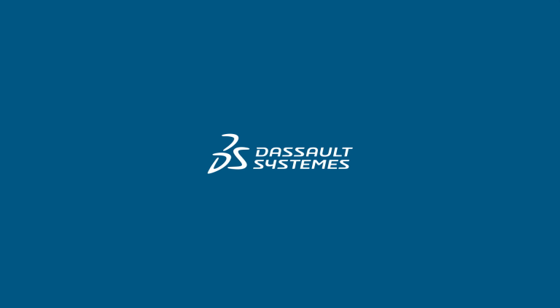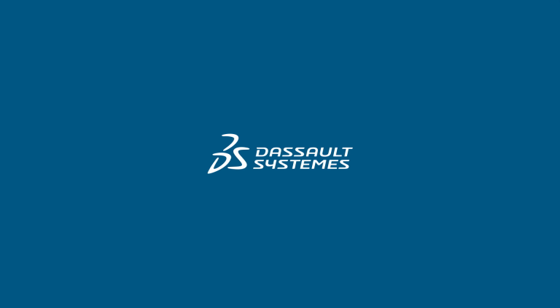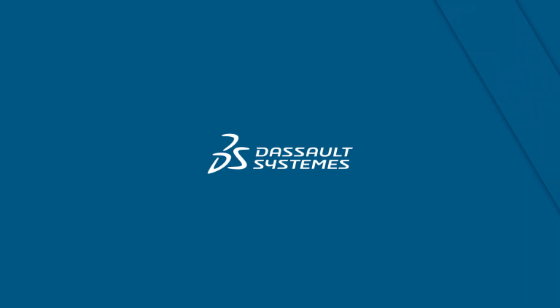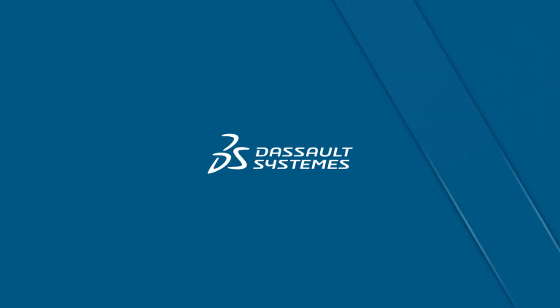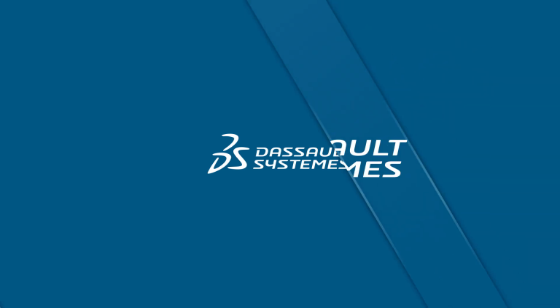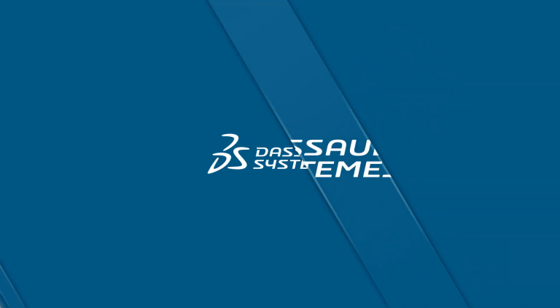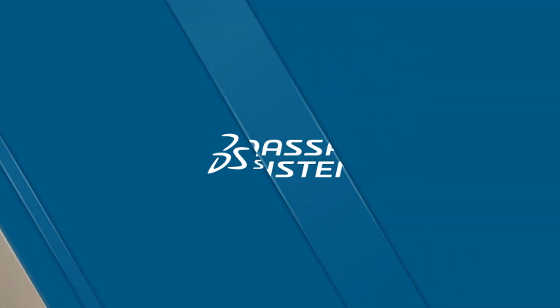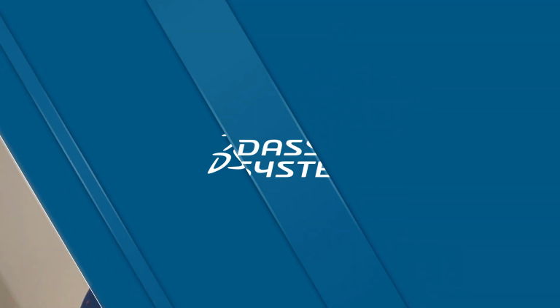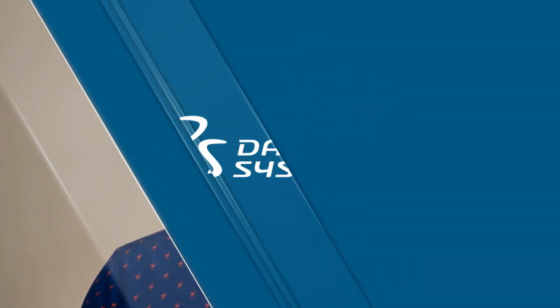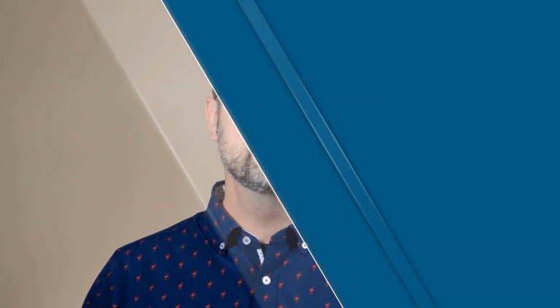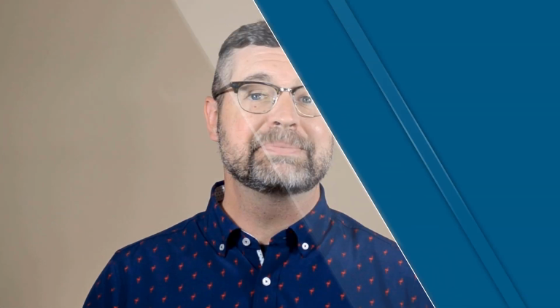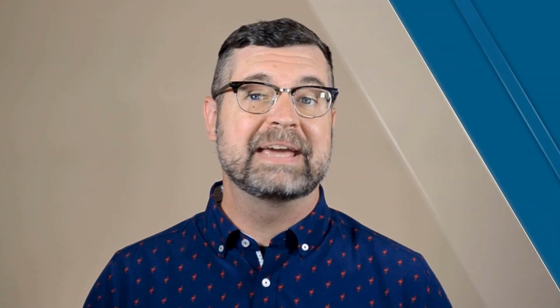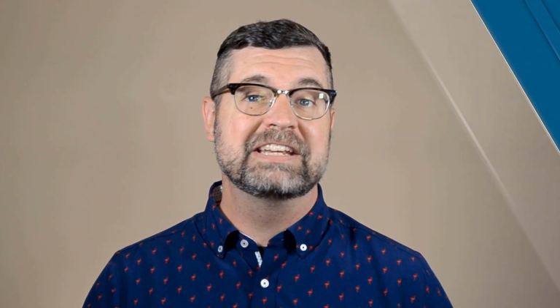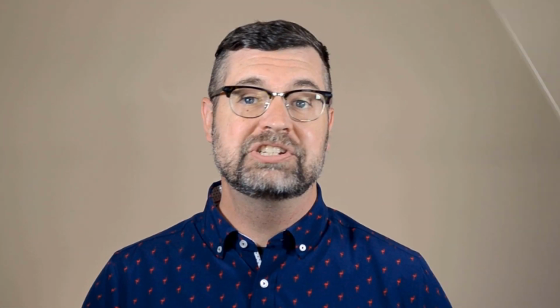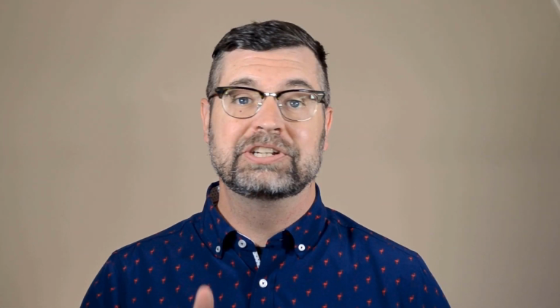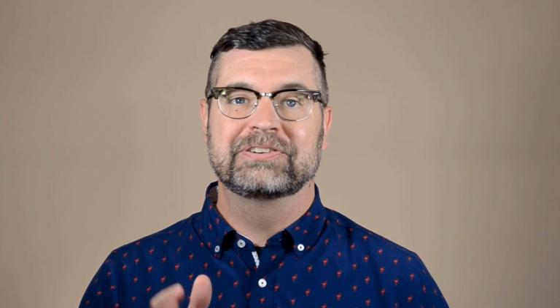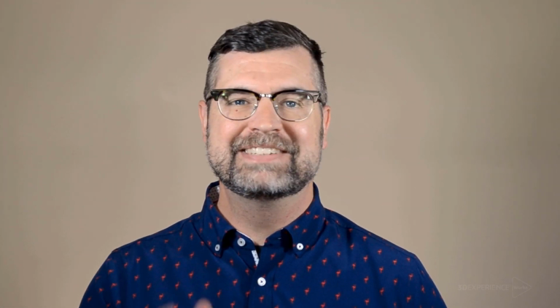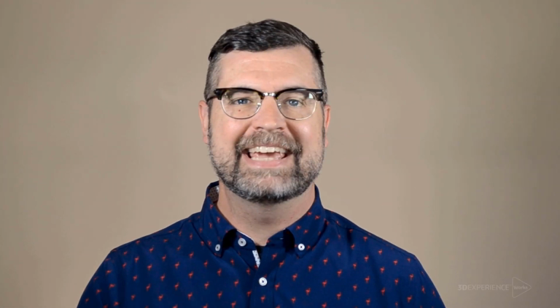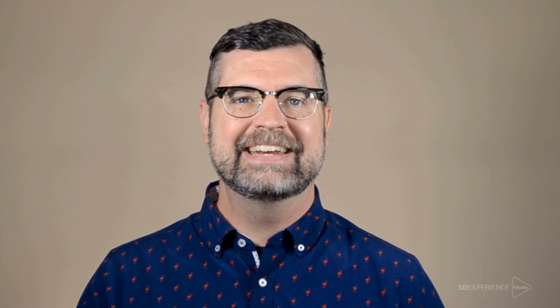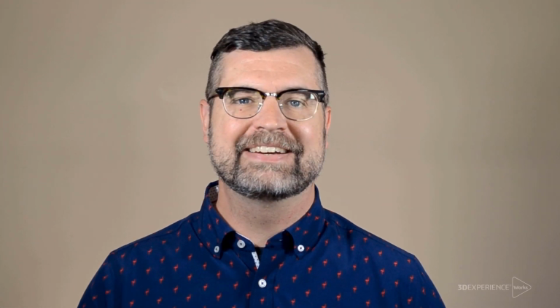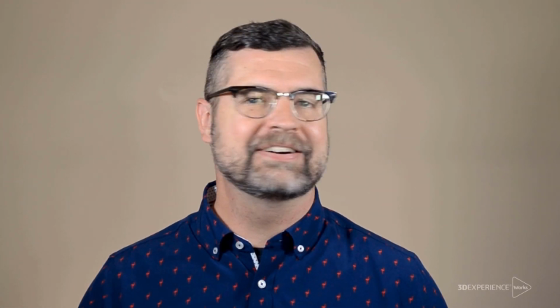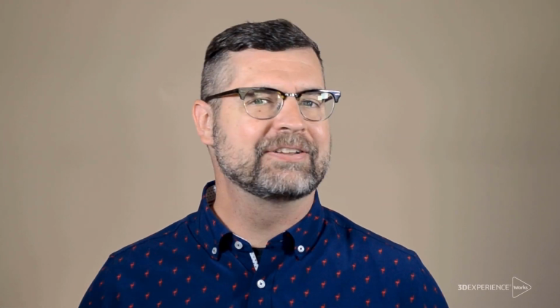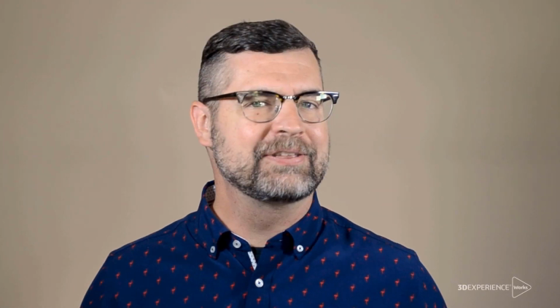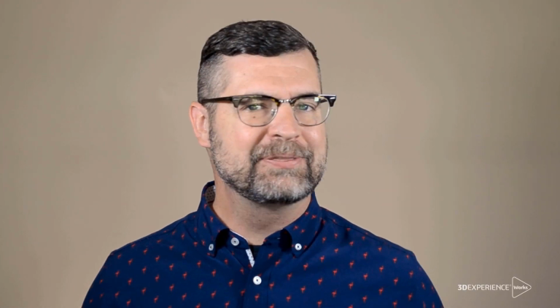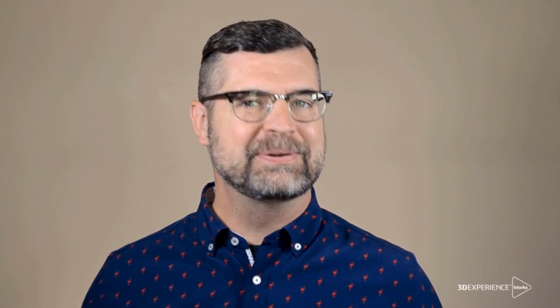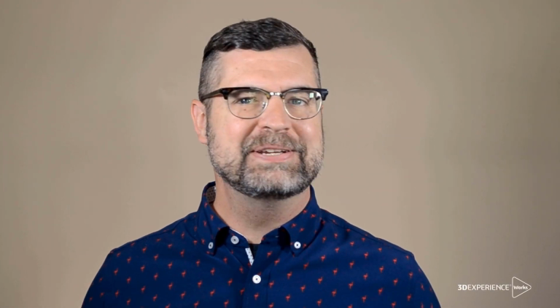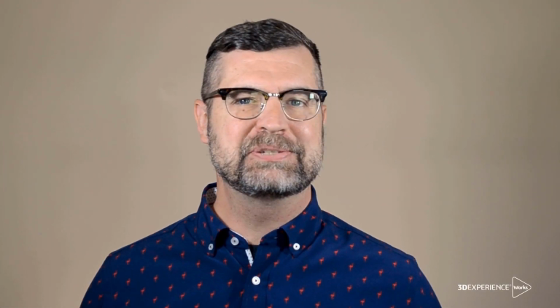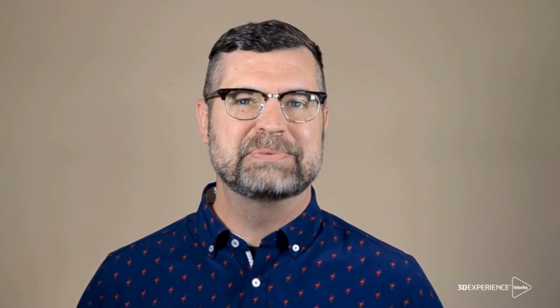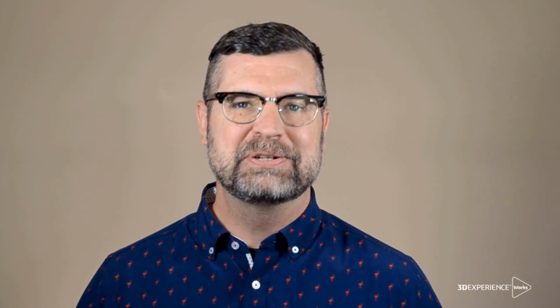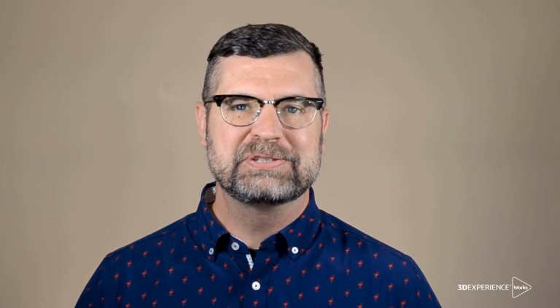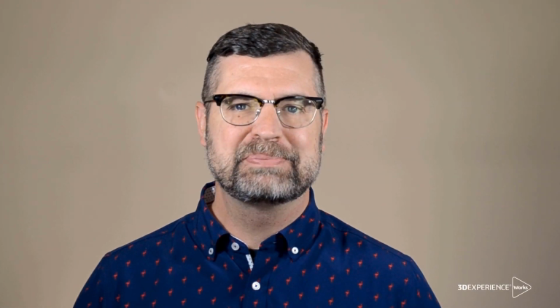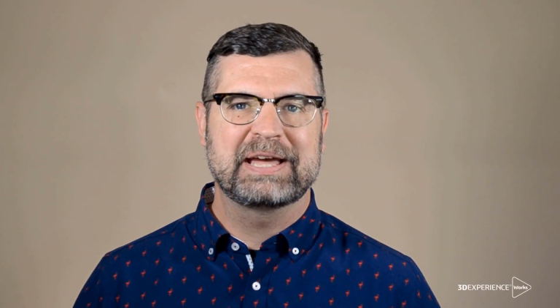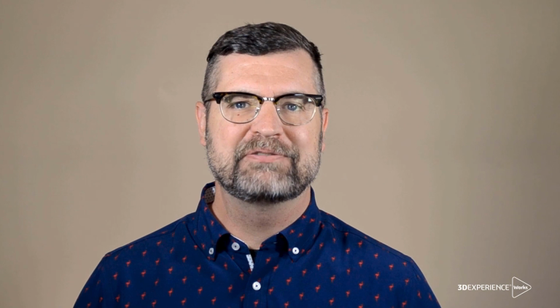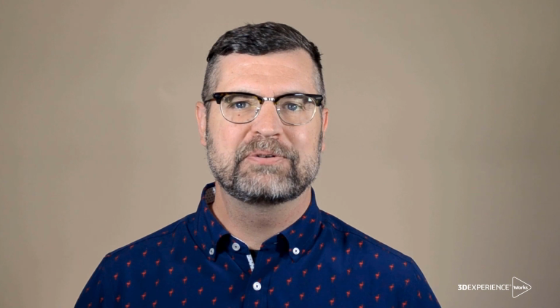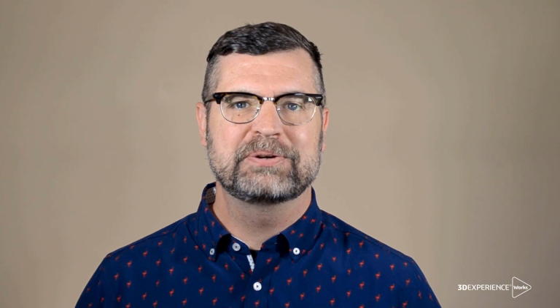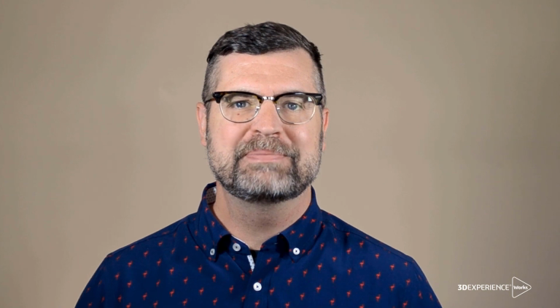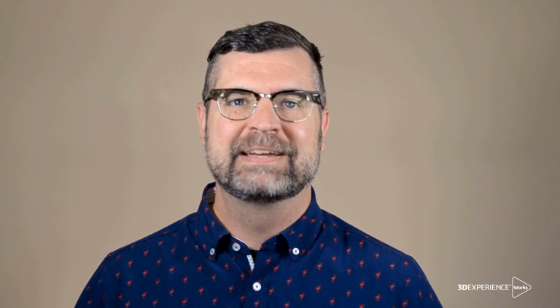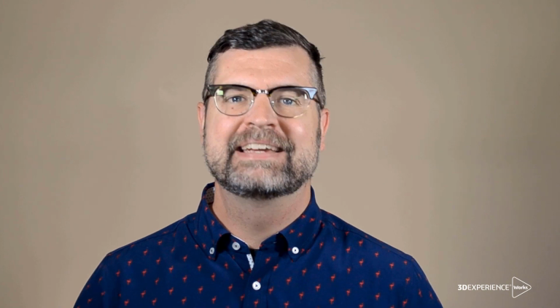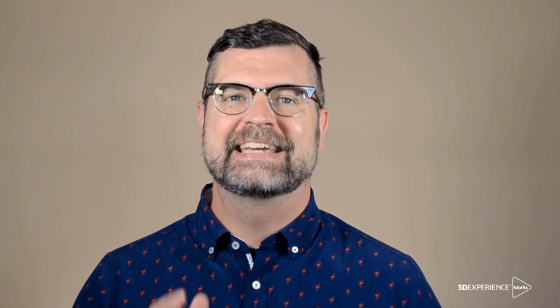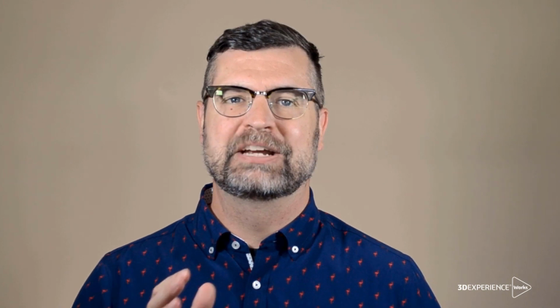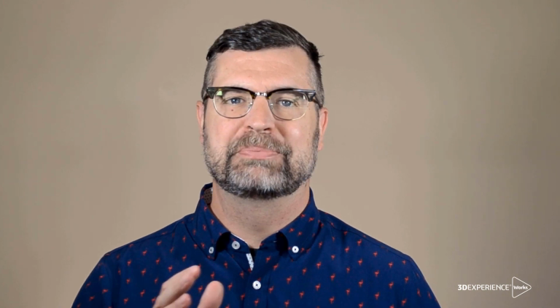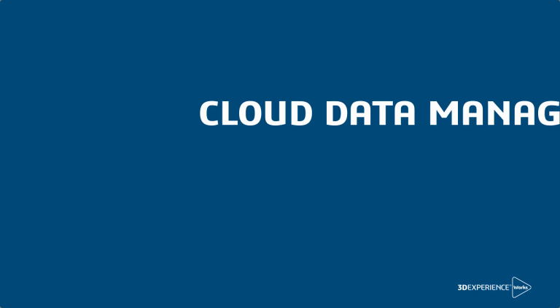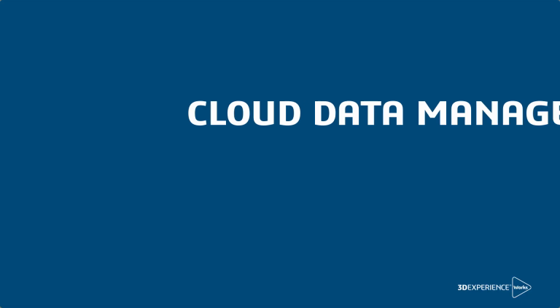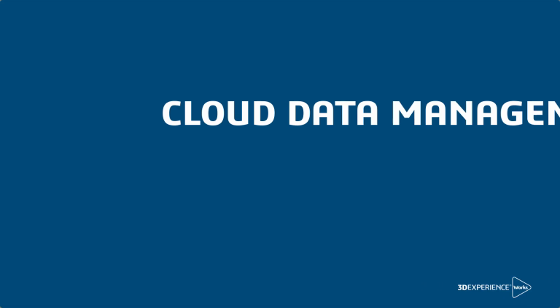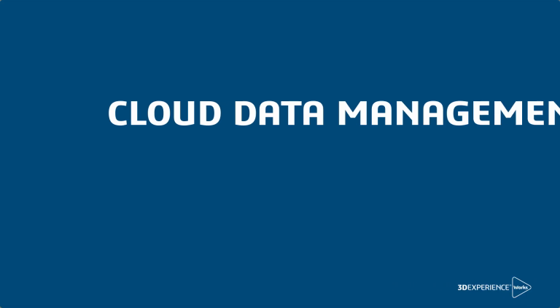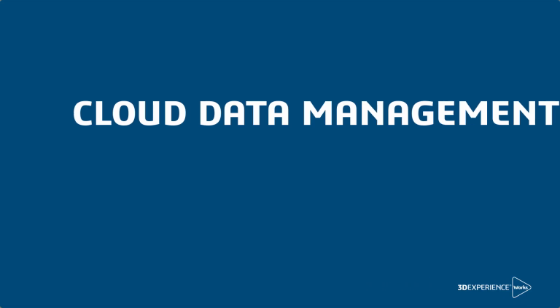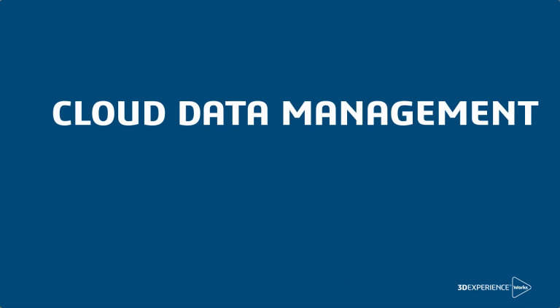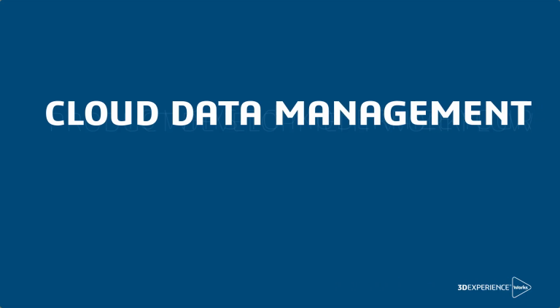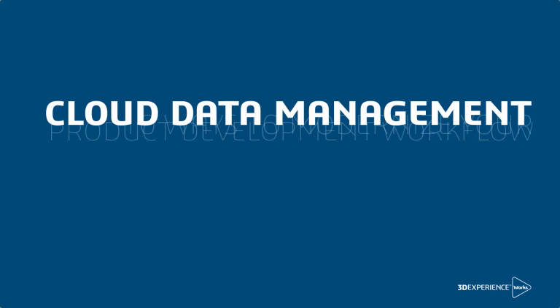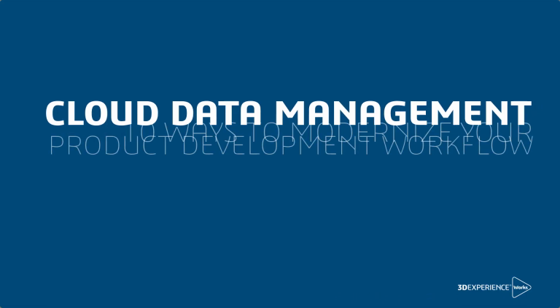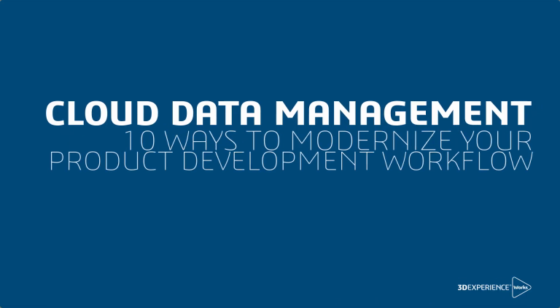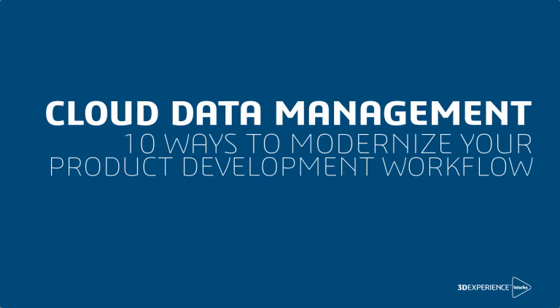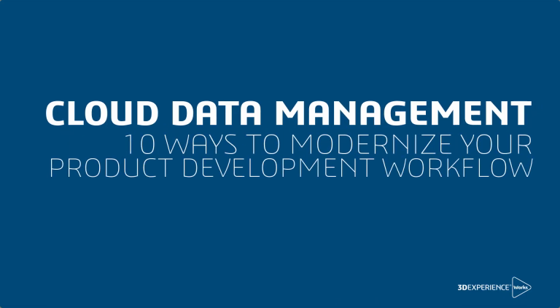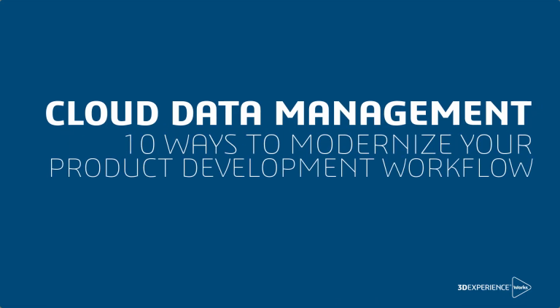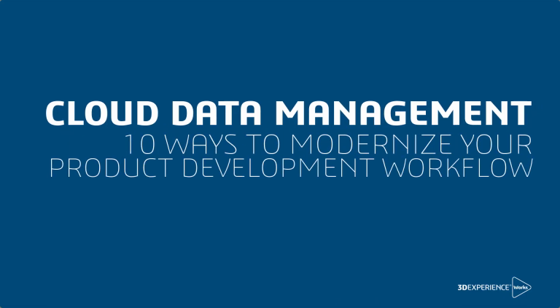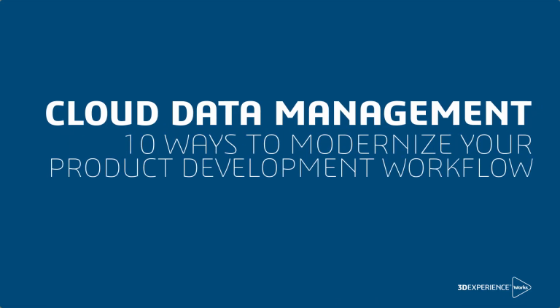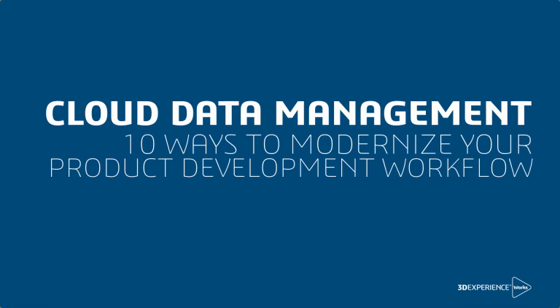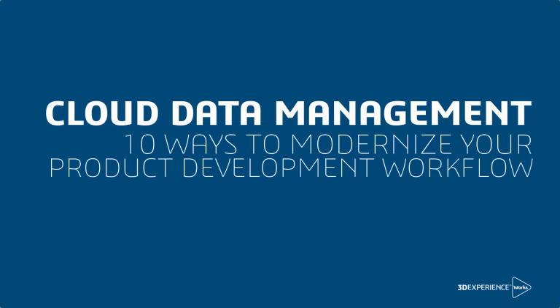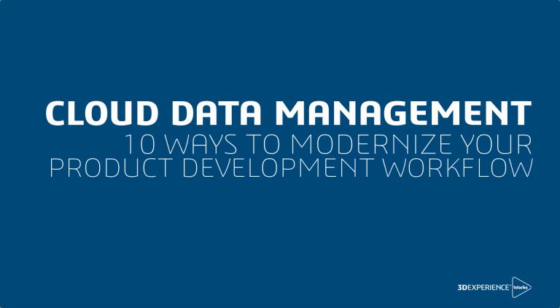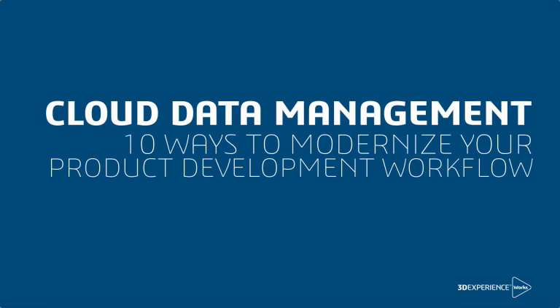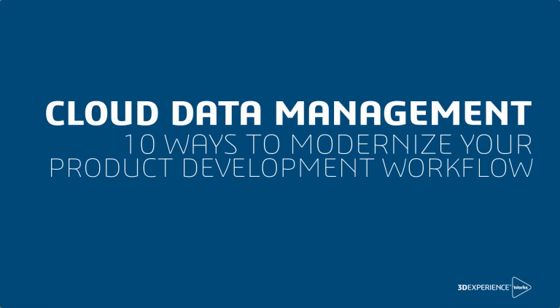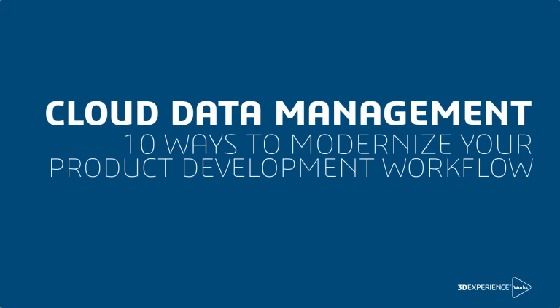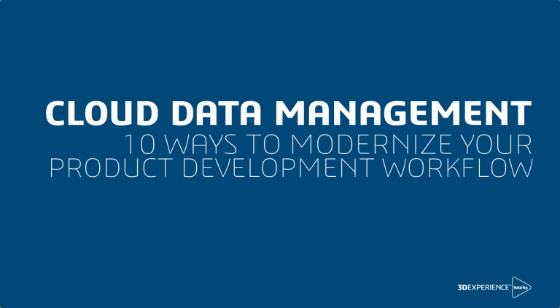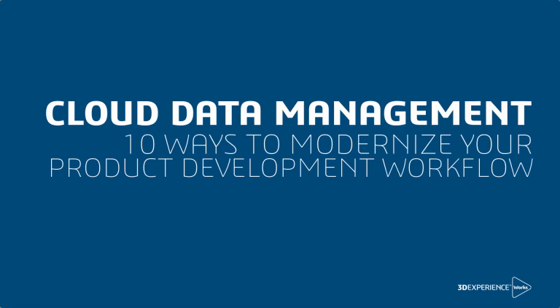Here are 10 ways managing your data on the 3DEXPERIENCE platform can help you modernize your product development workflow.